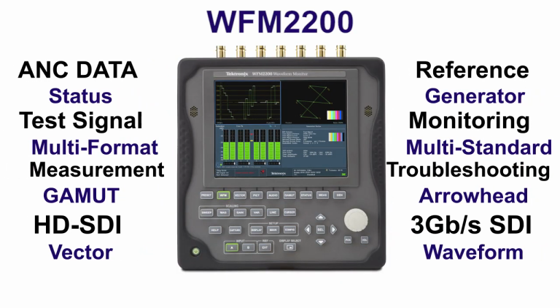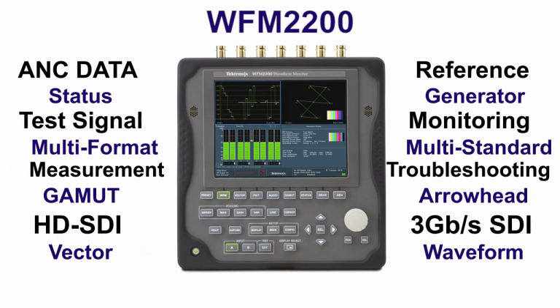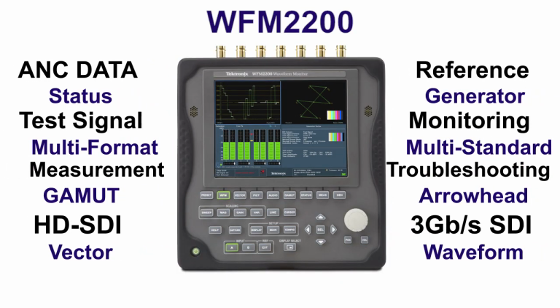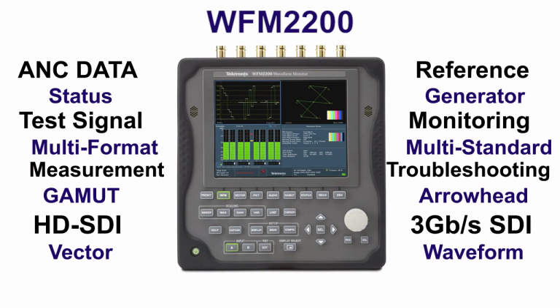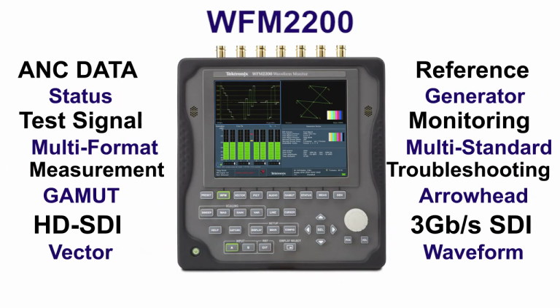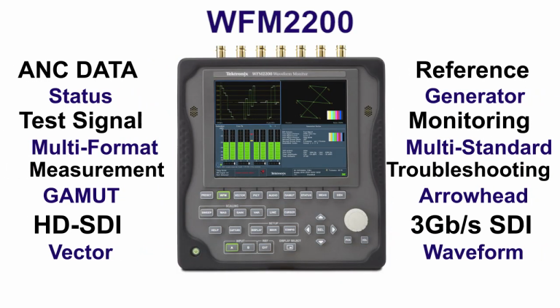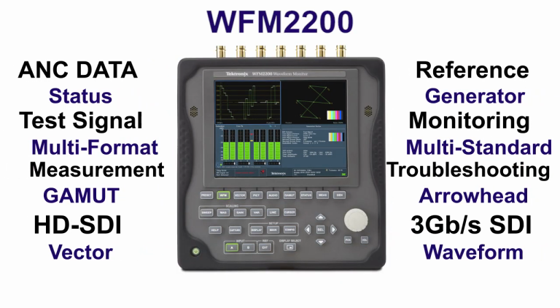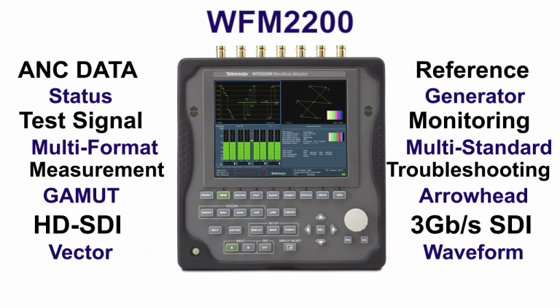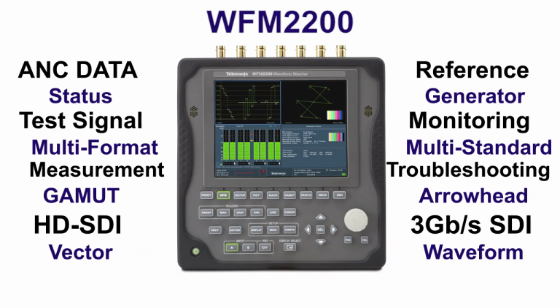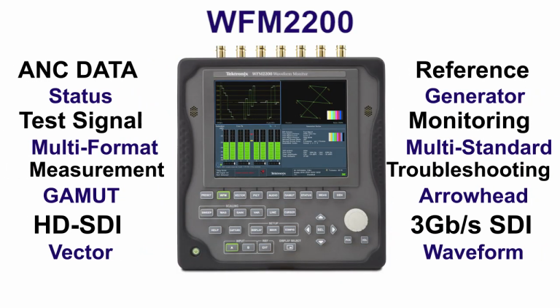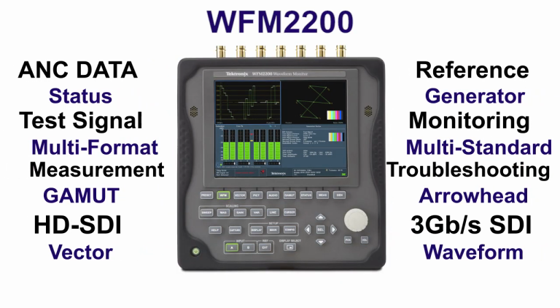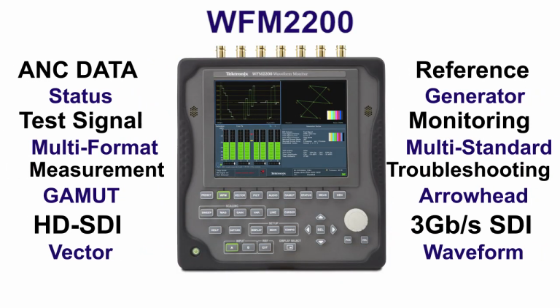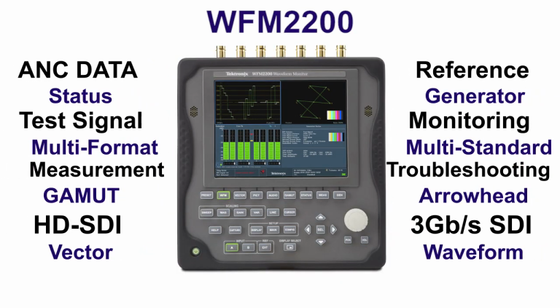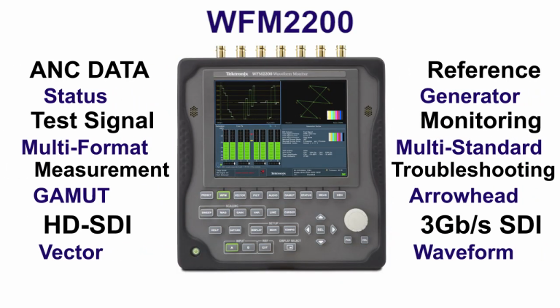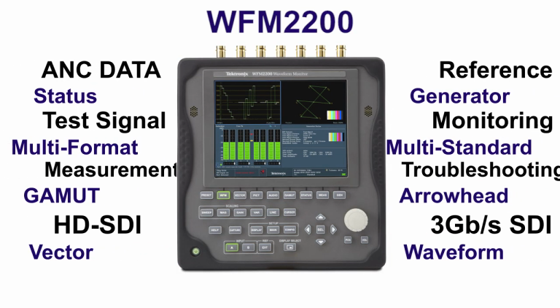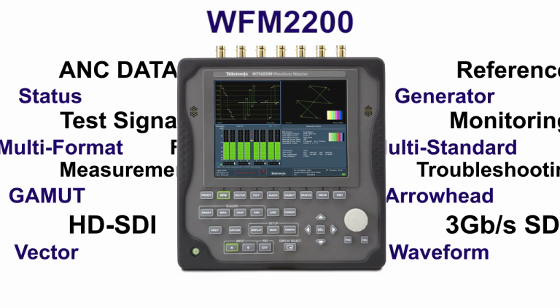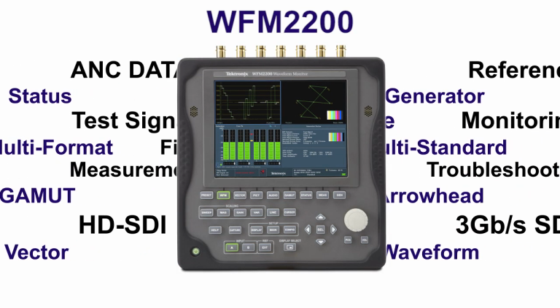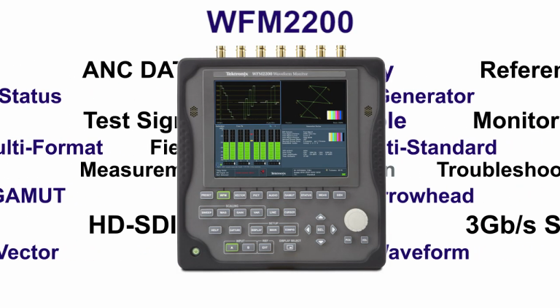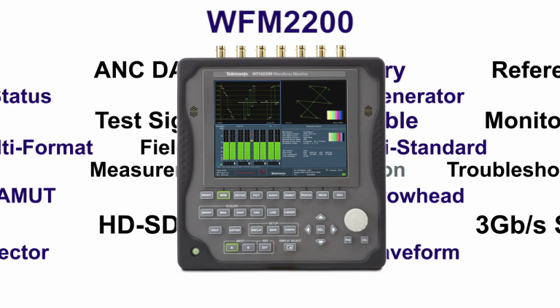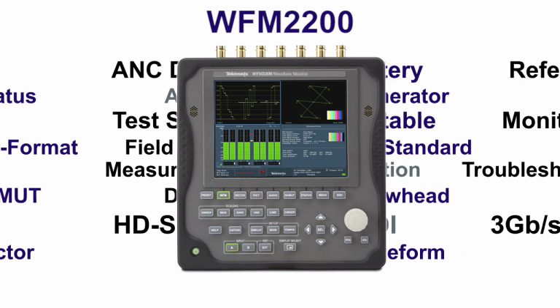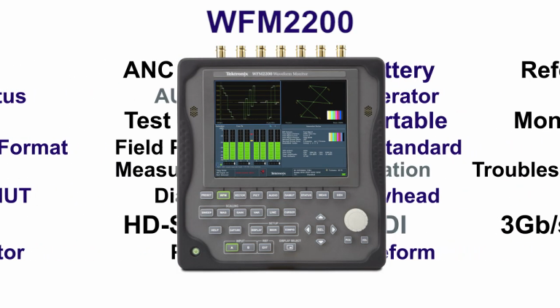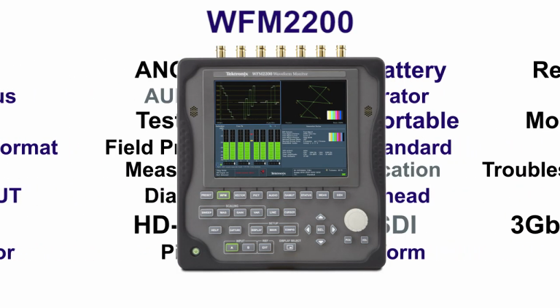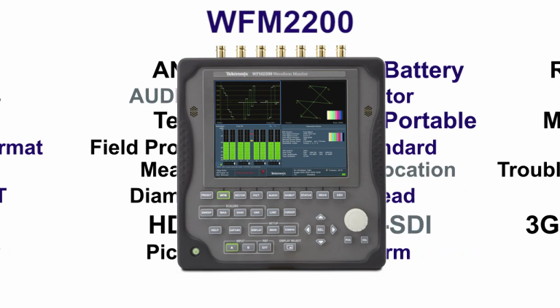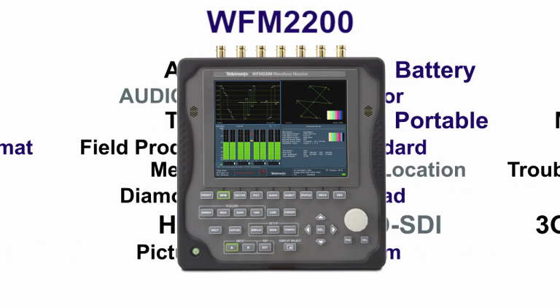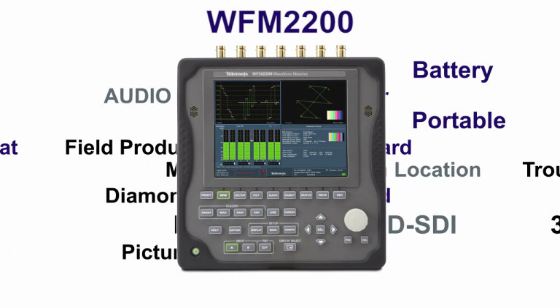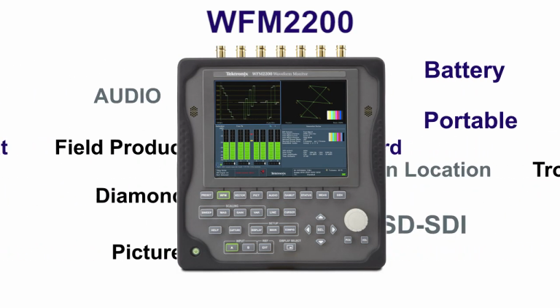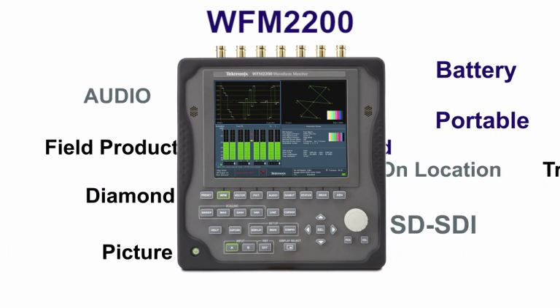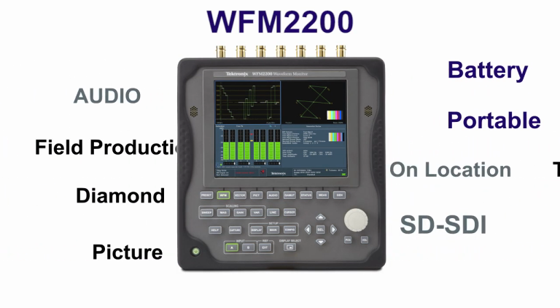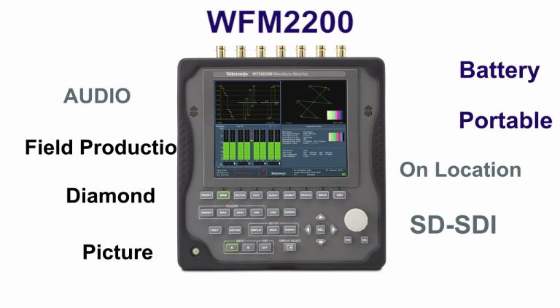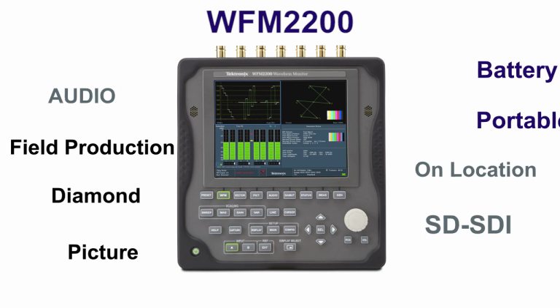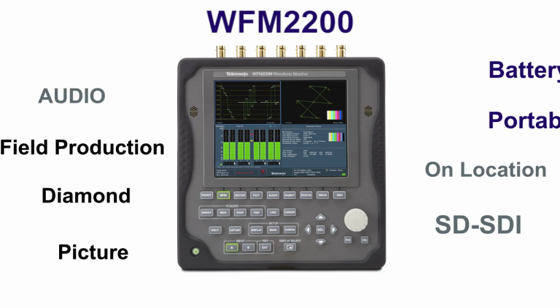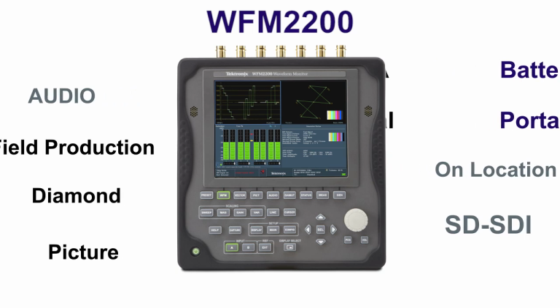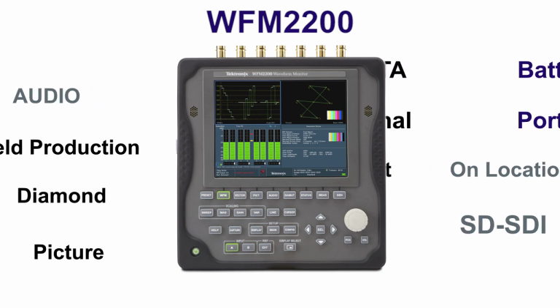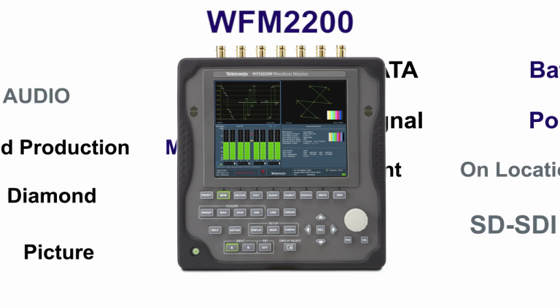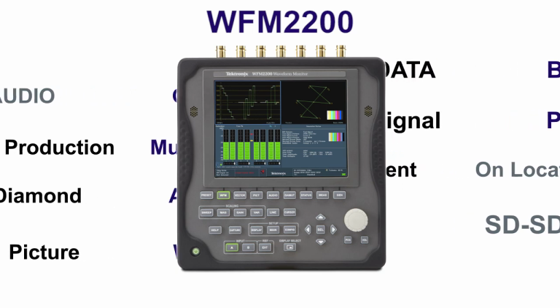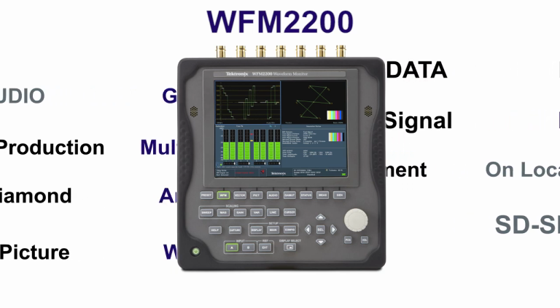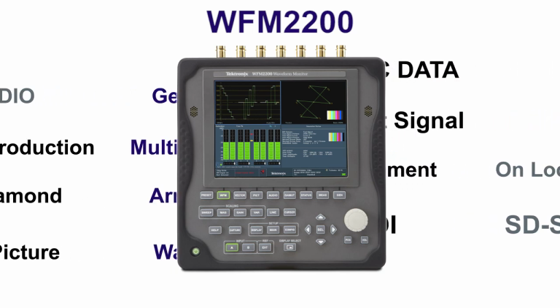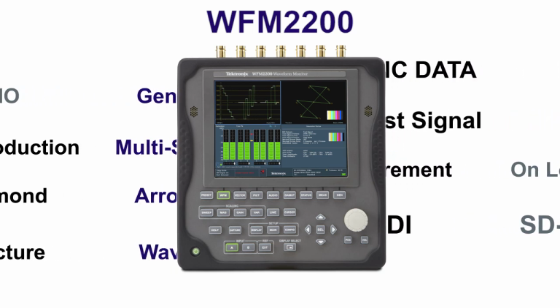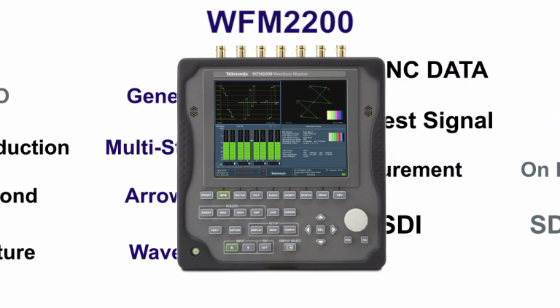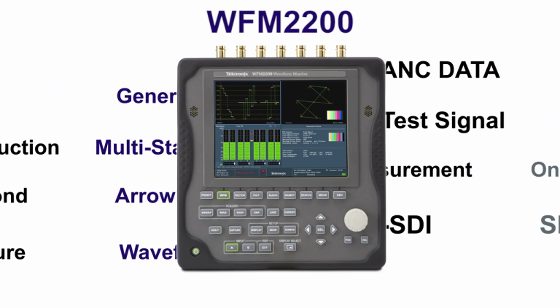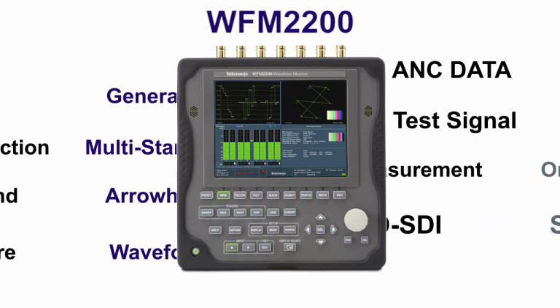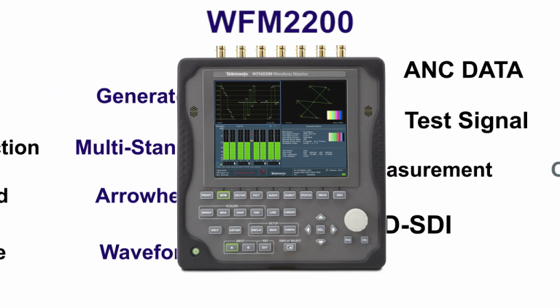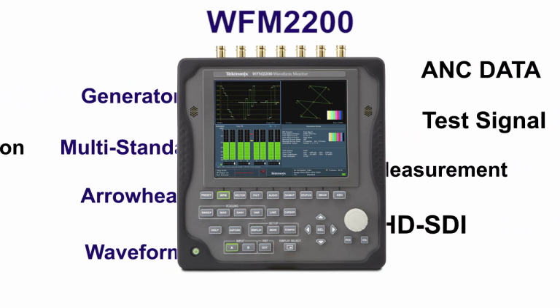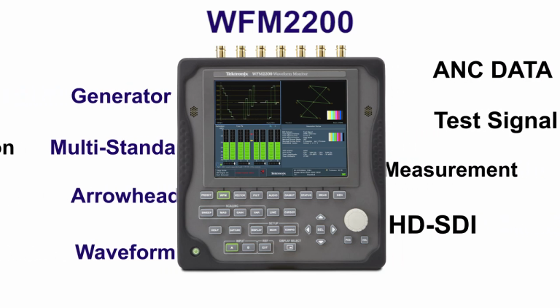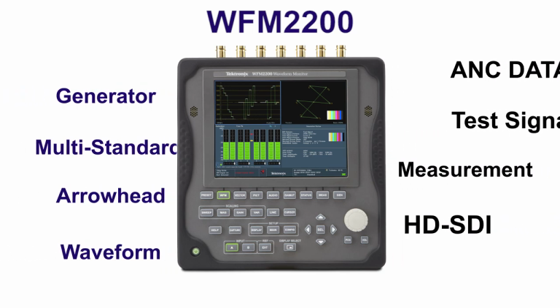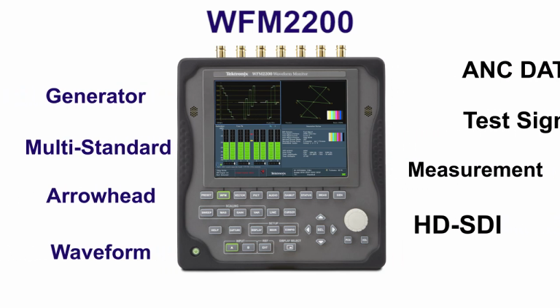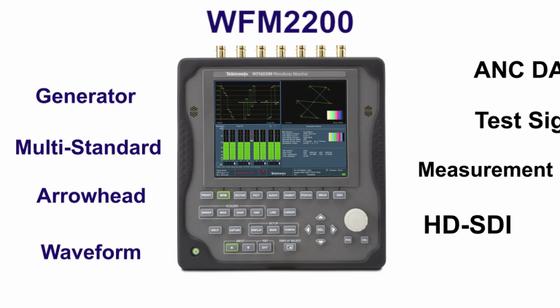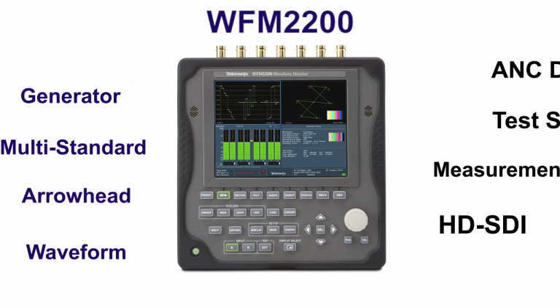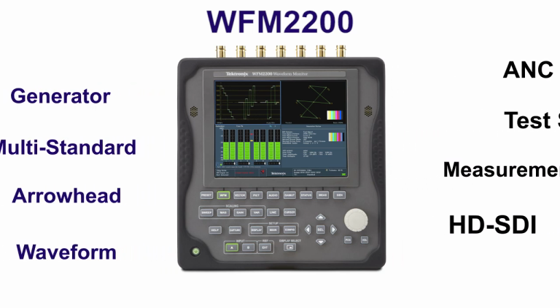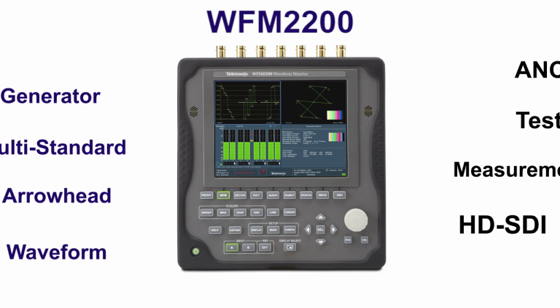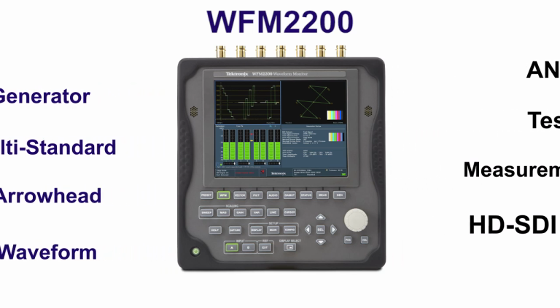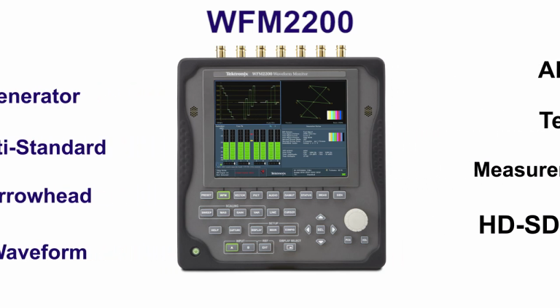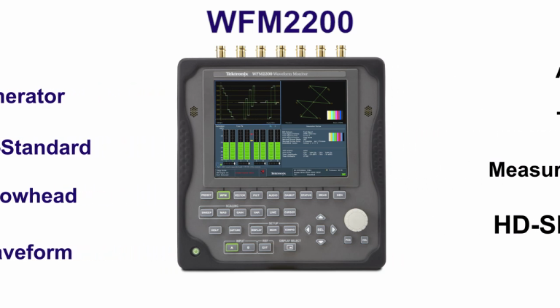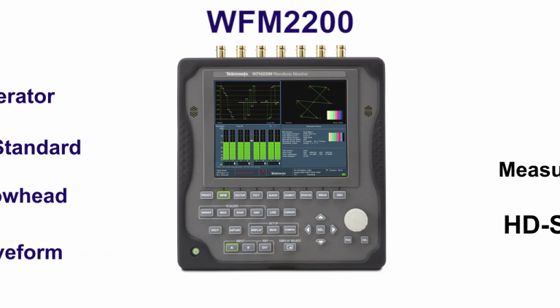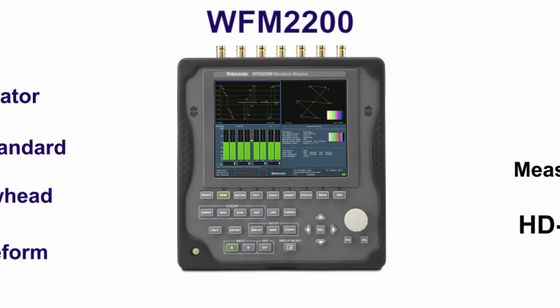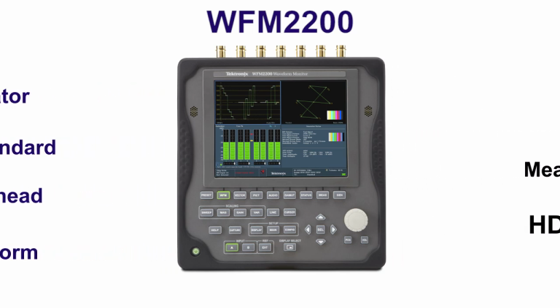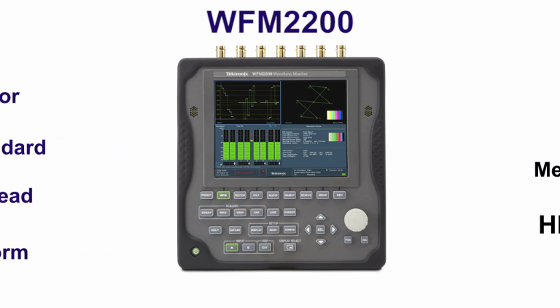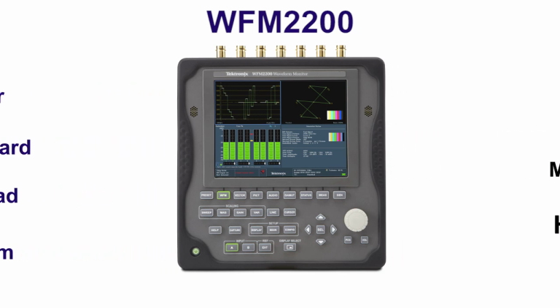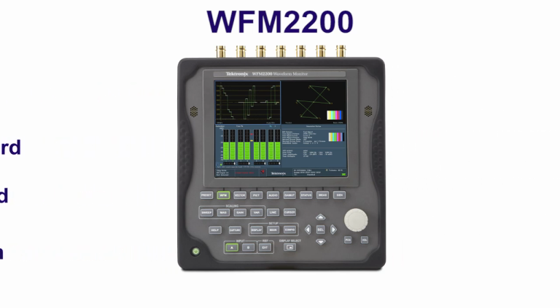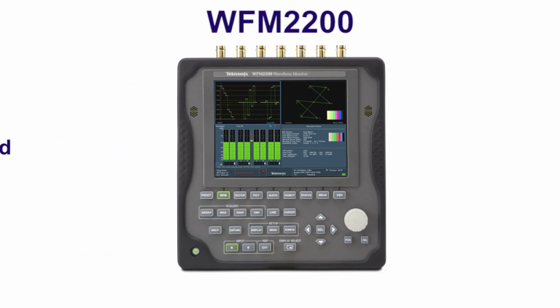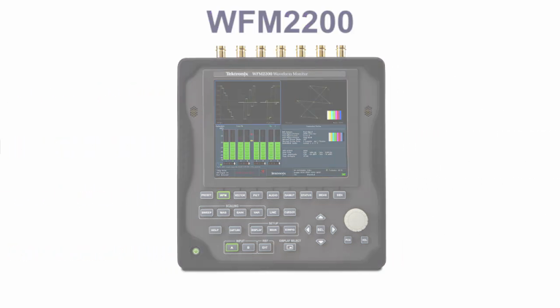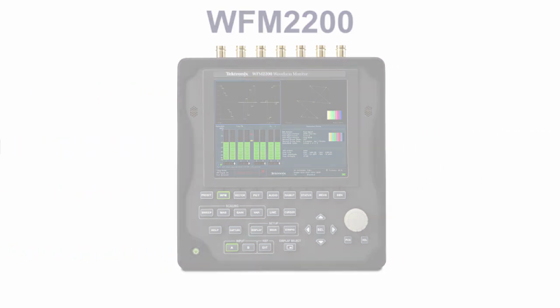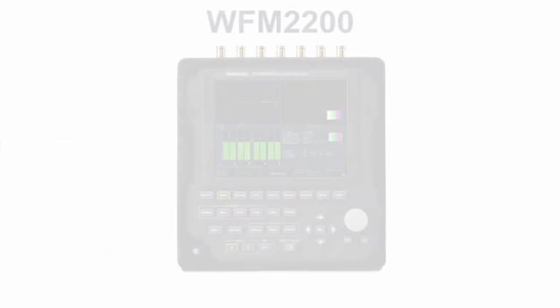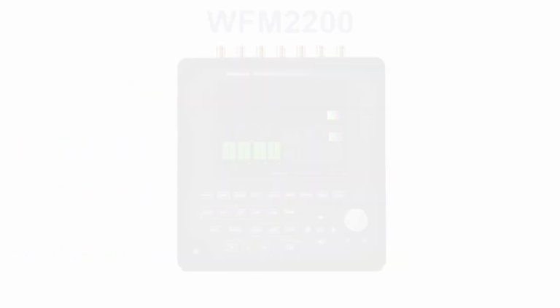Make sure to schedule your own demonstration of the new Tektronix WFM2200.